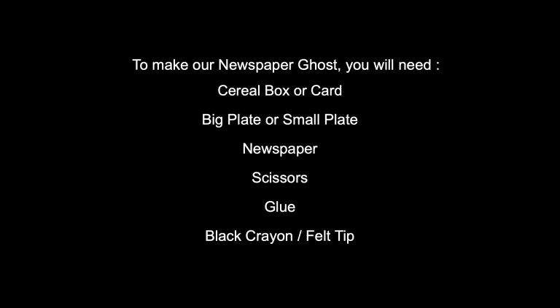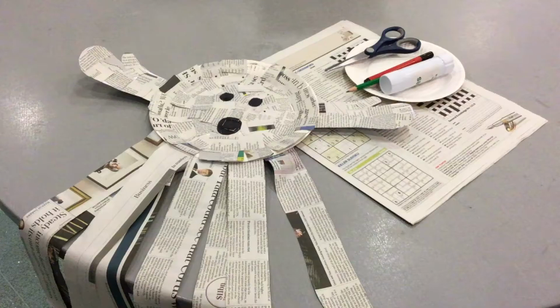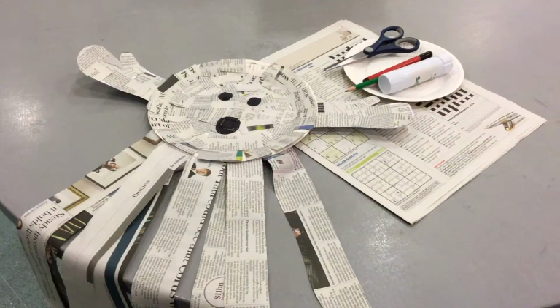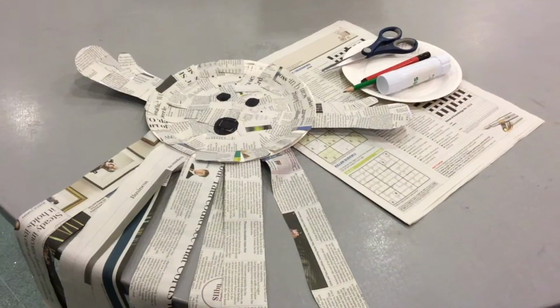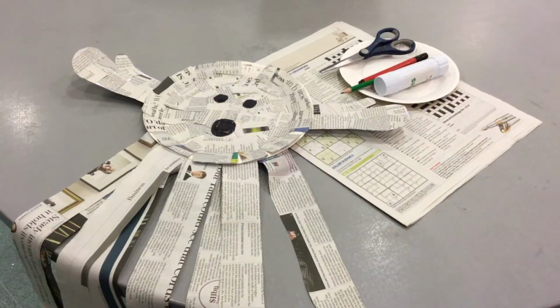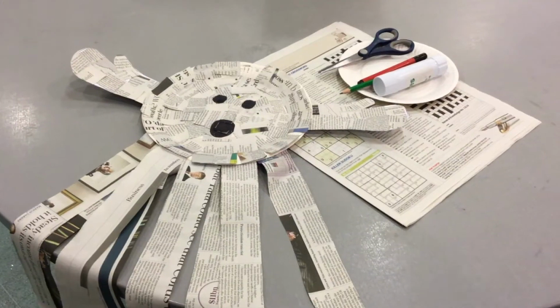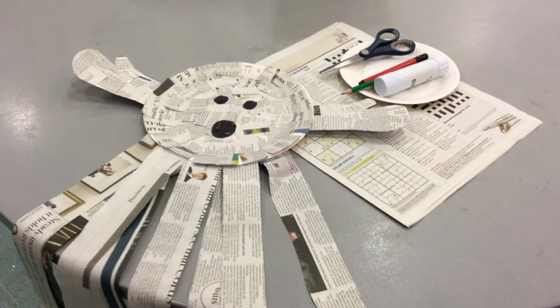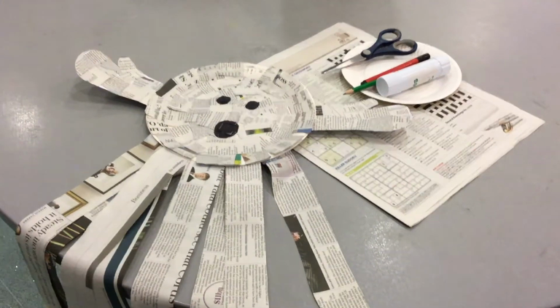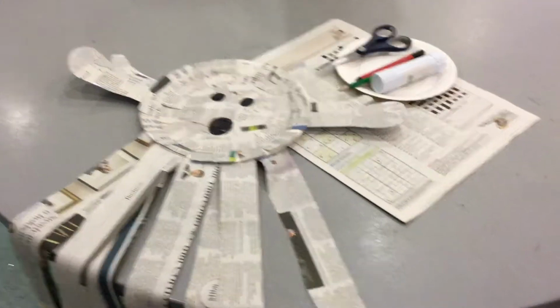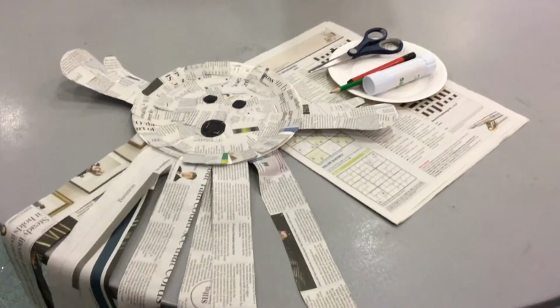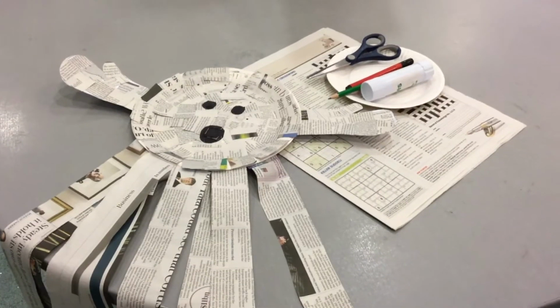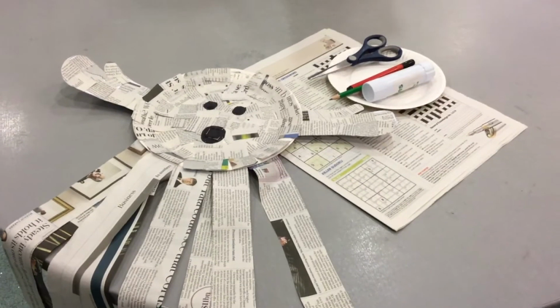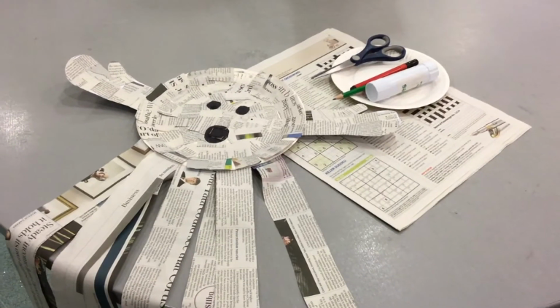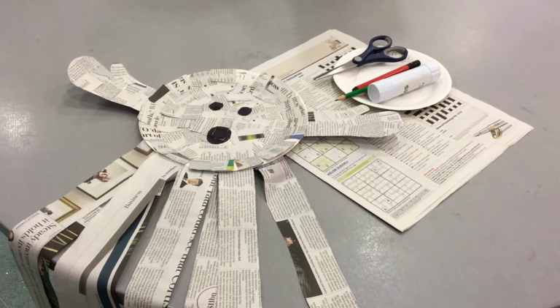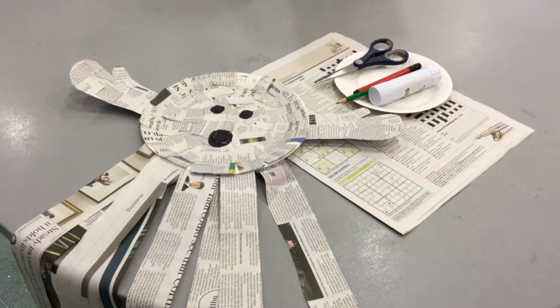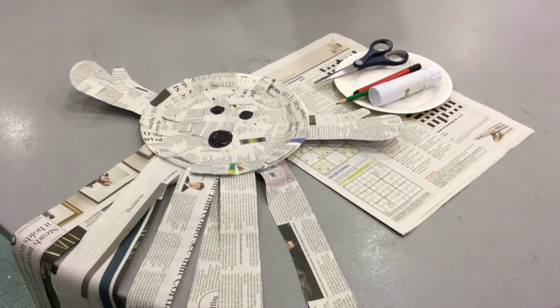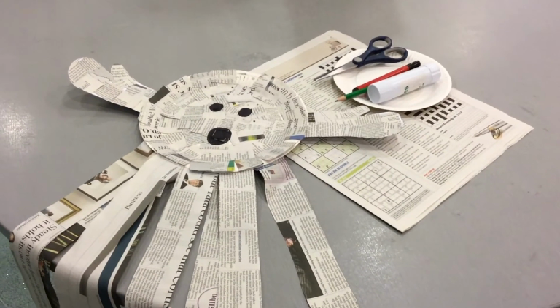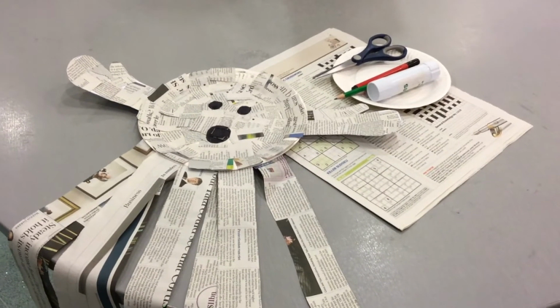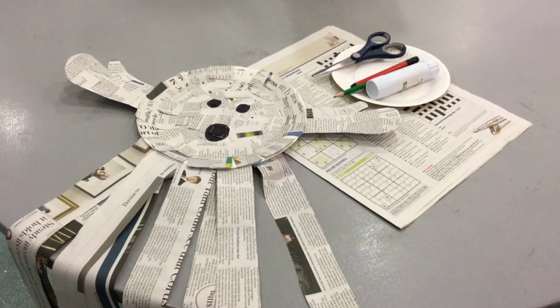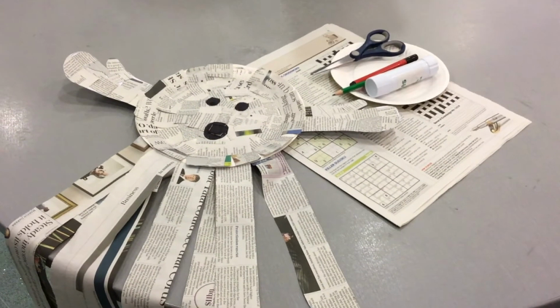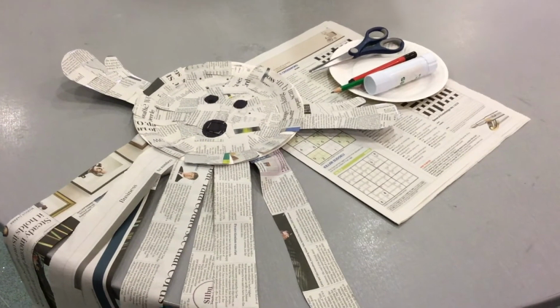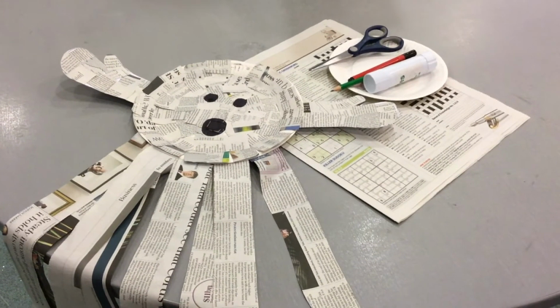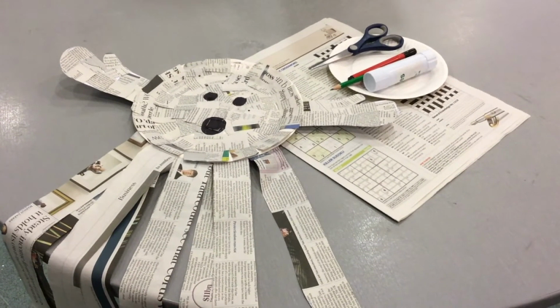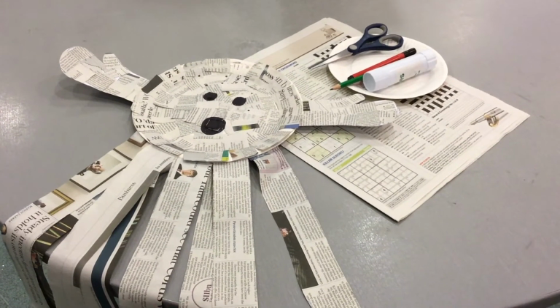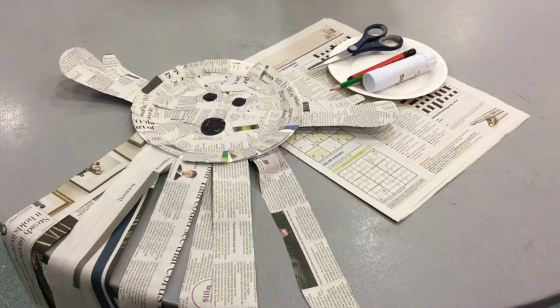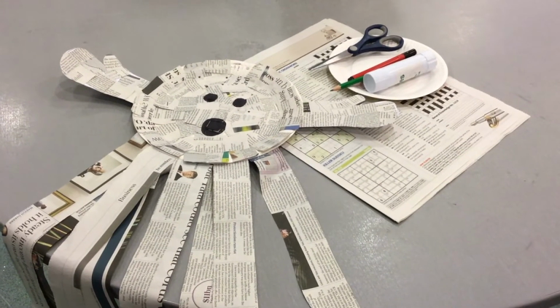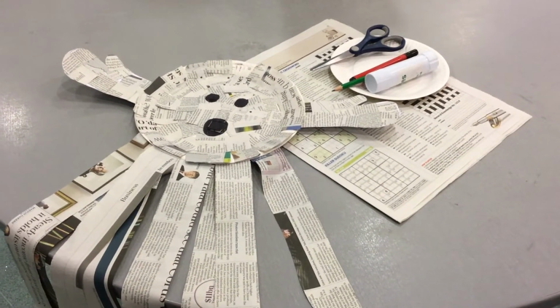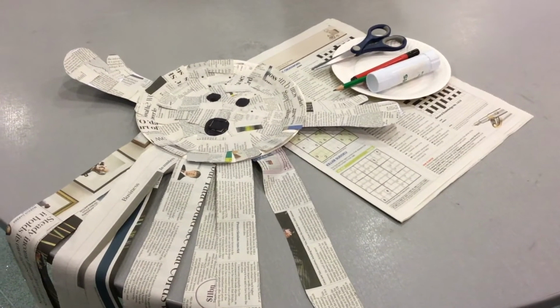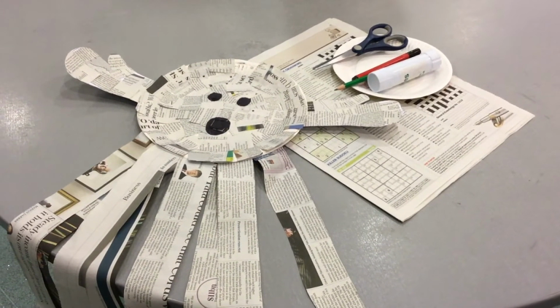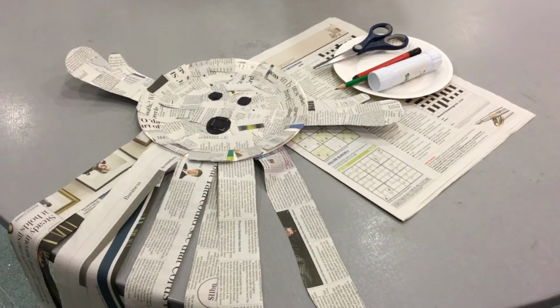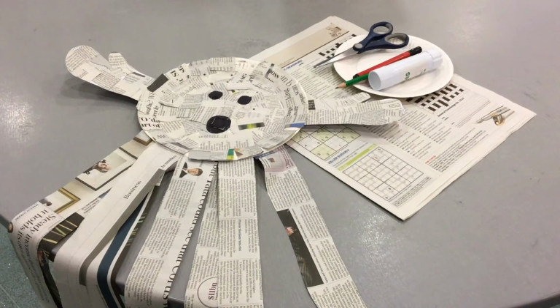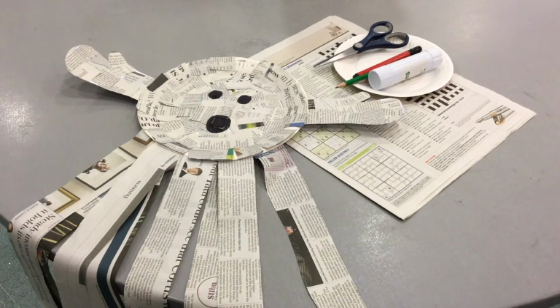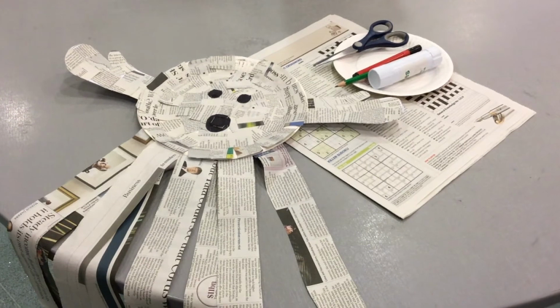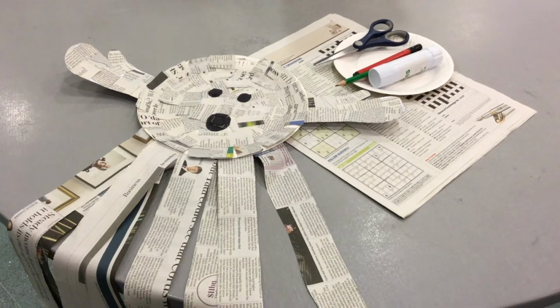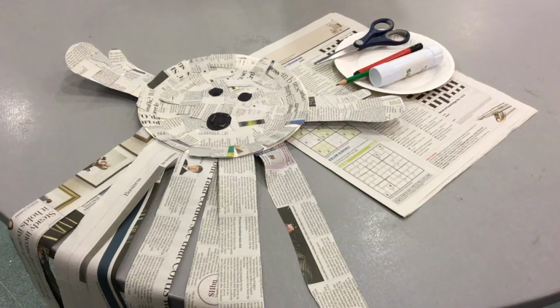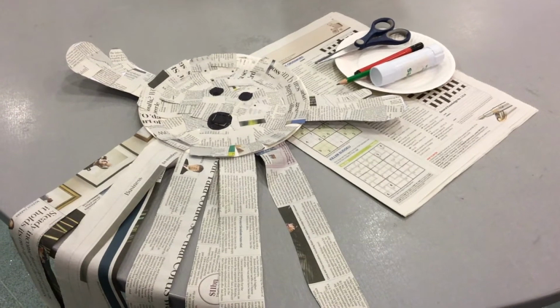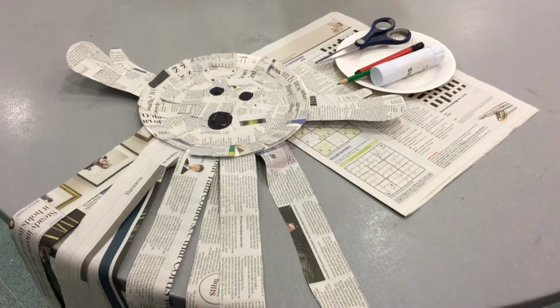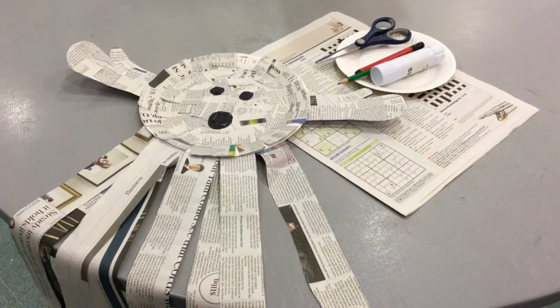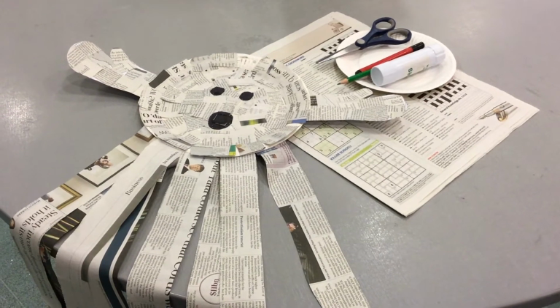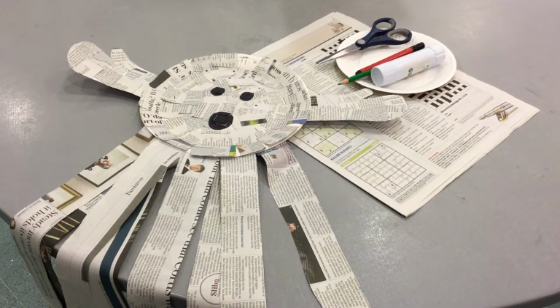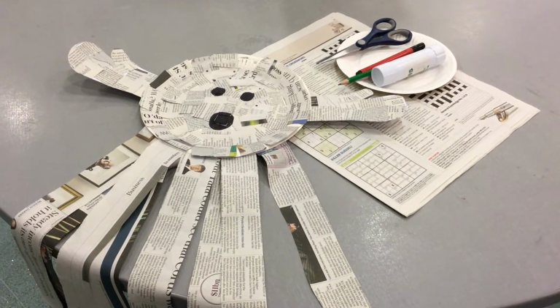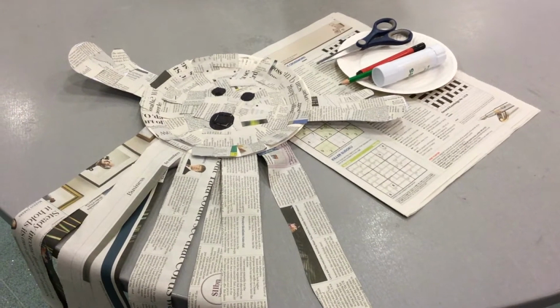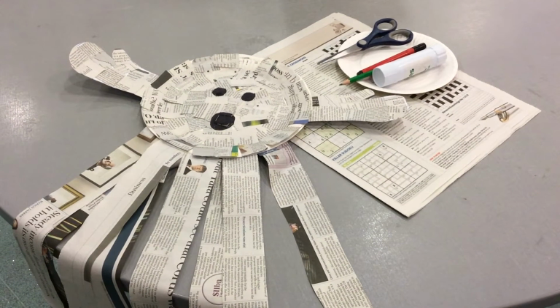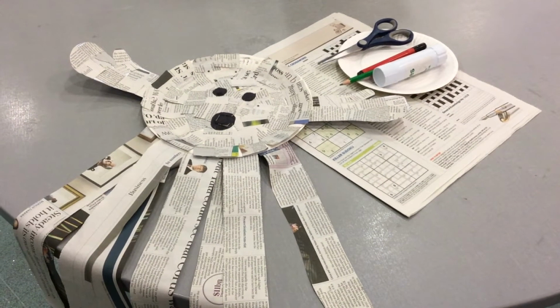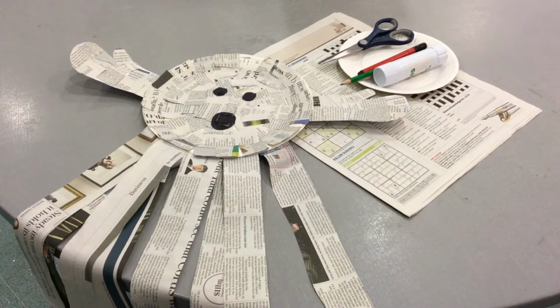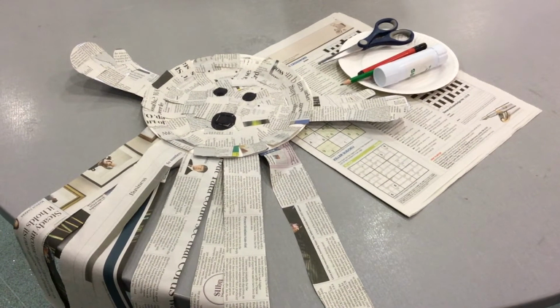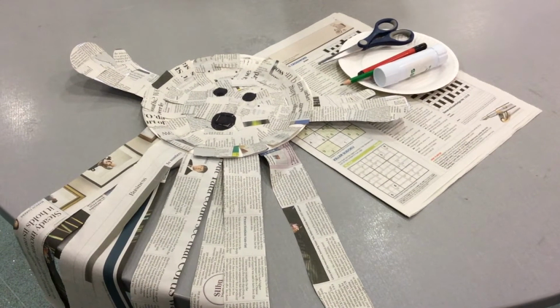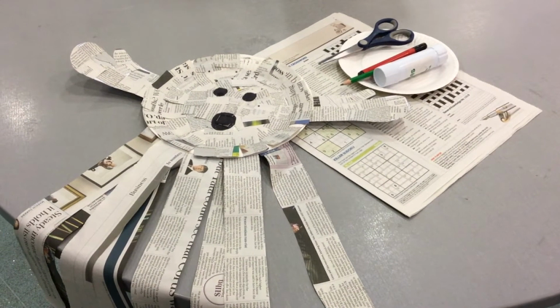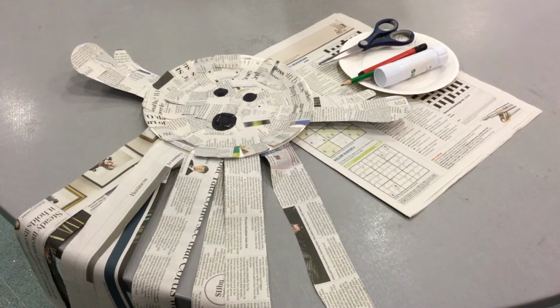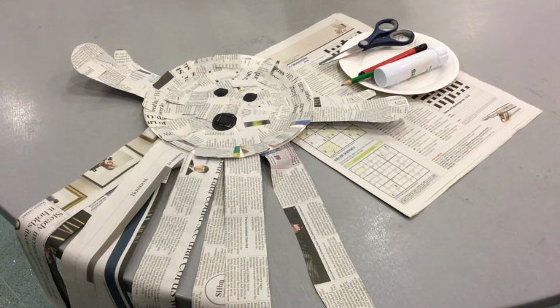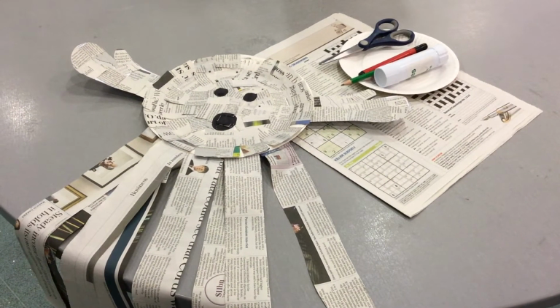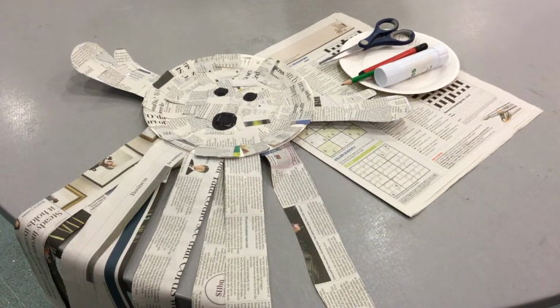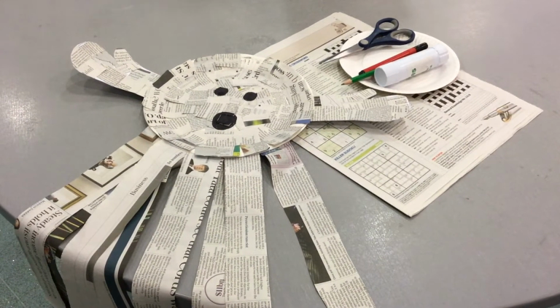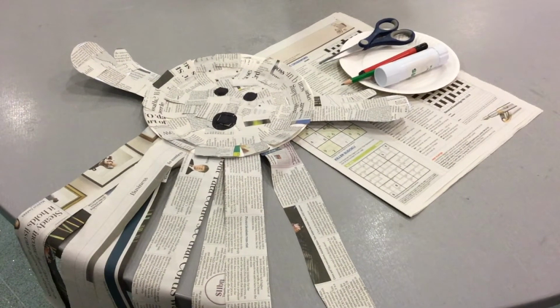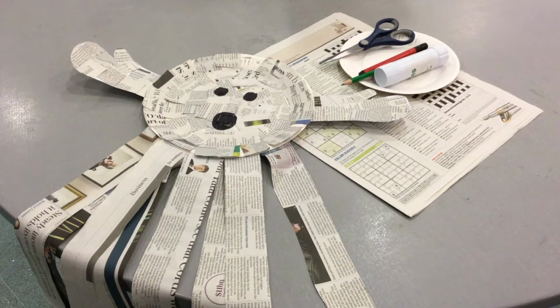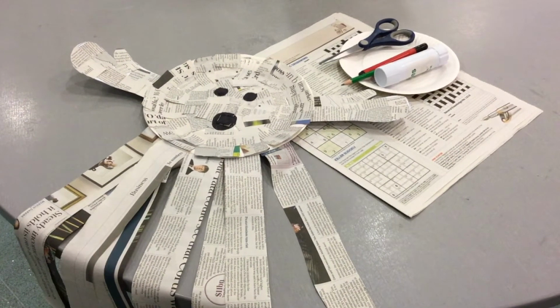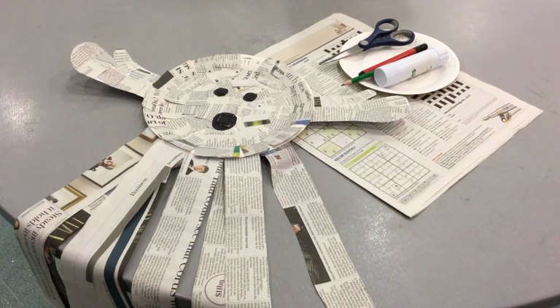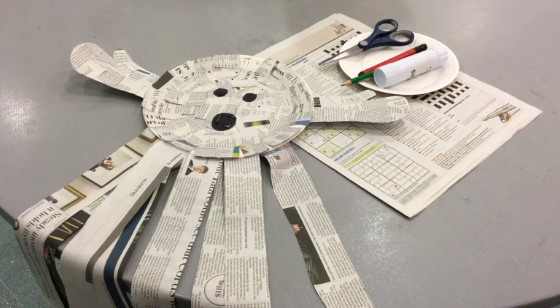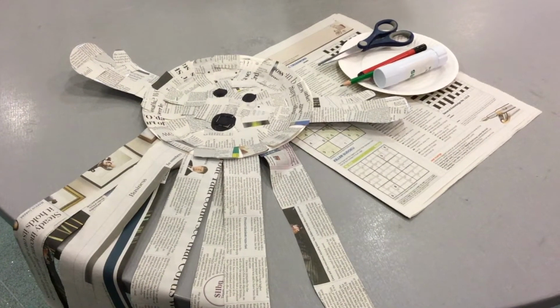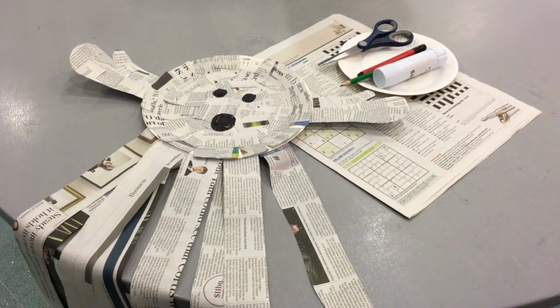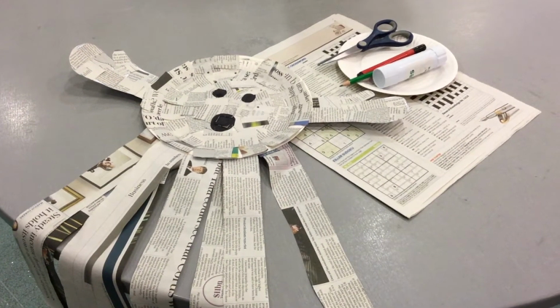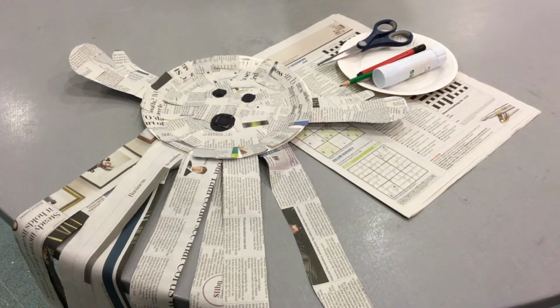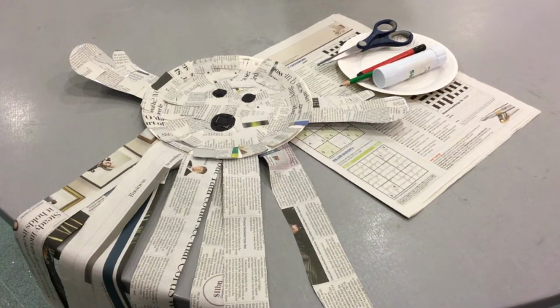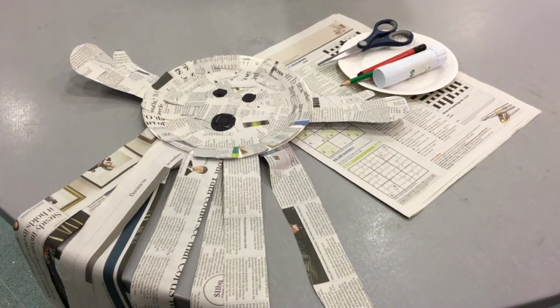Hello, everybody. Hello, everyone, and welcome to our Paper, Scissors, Glue online craft activities.